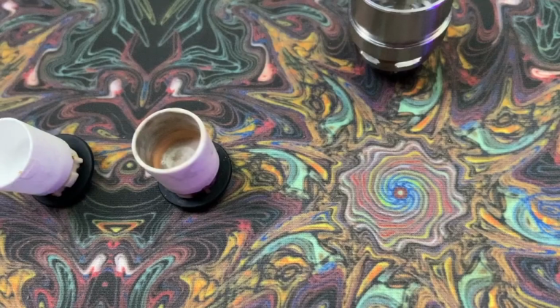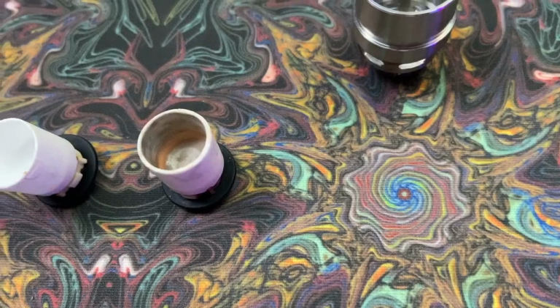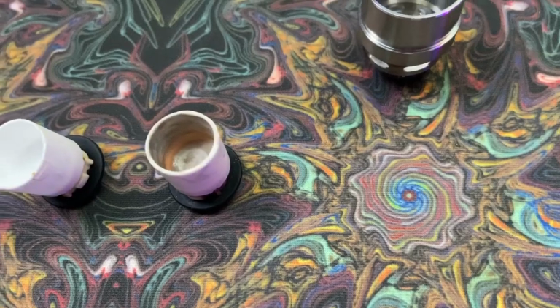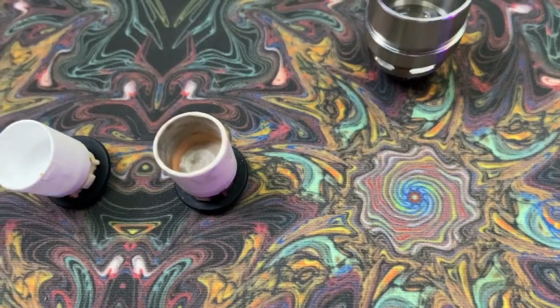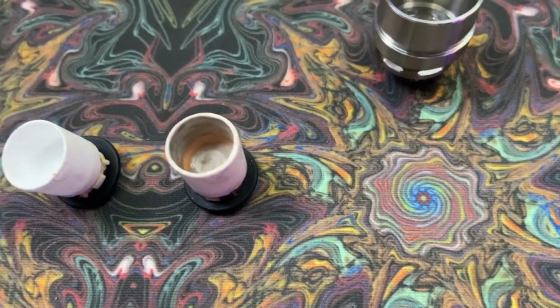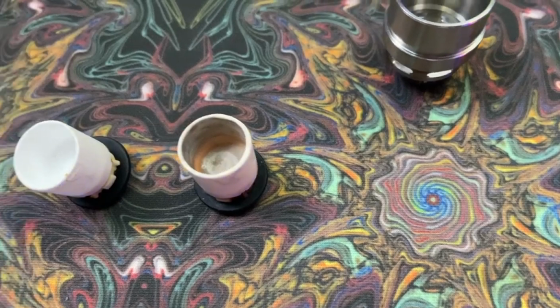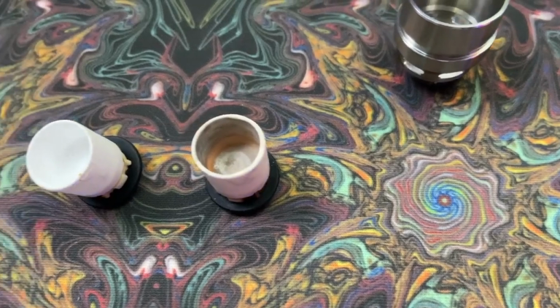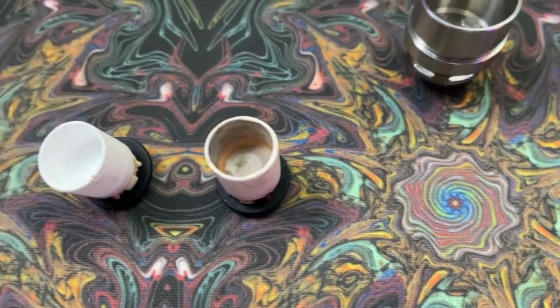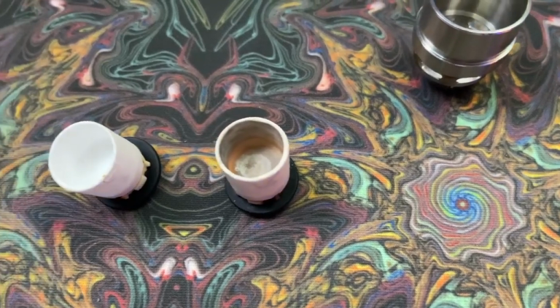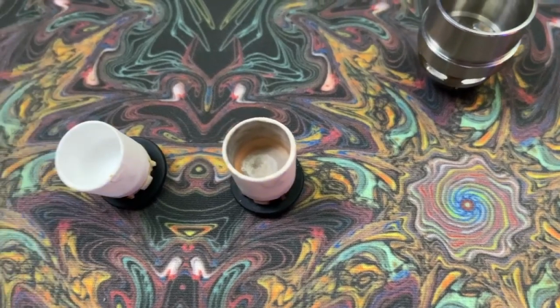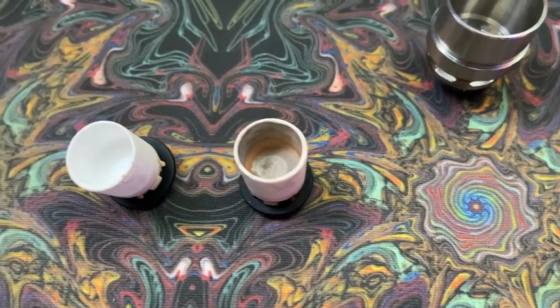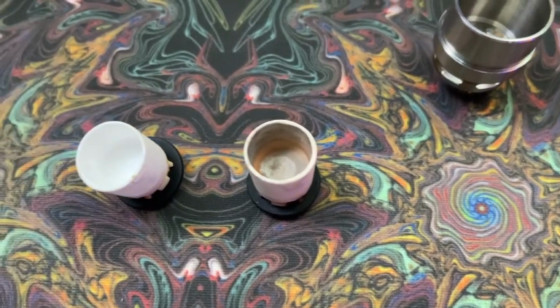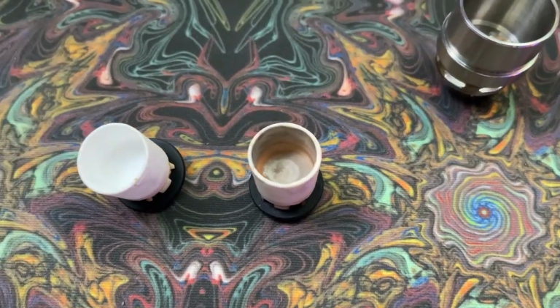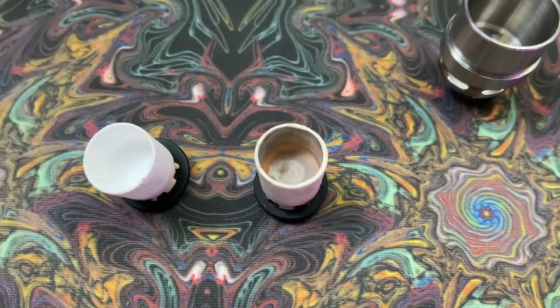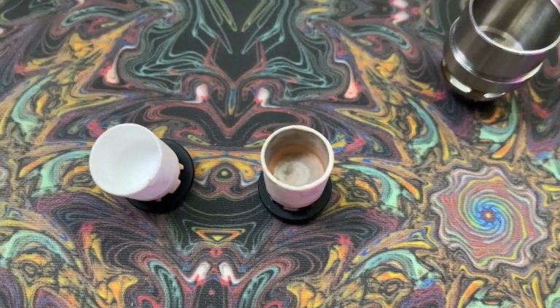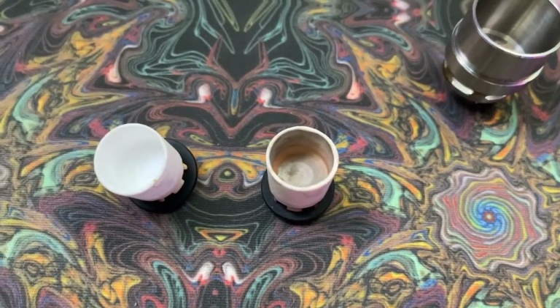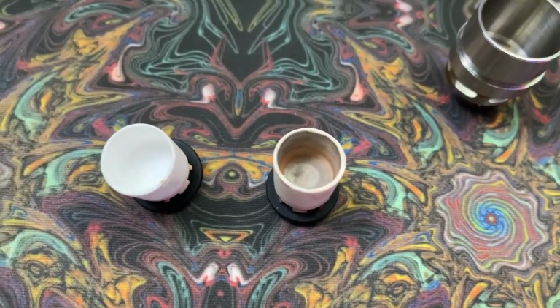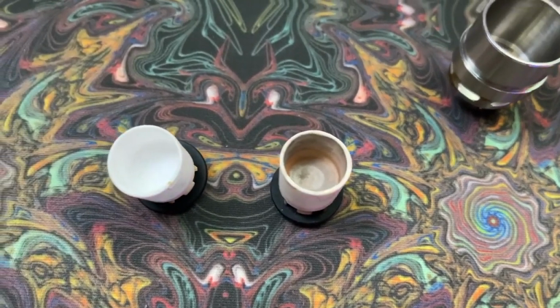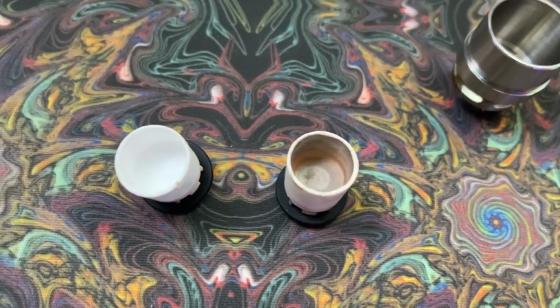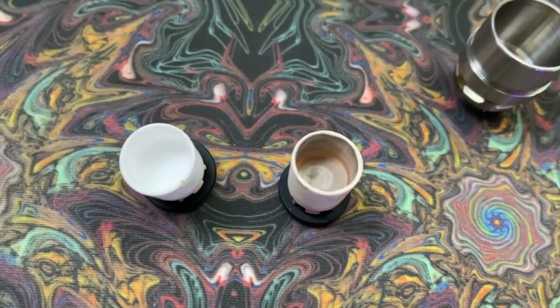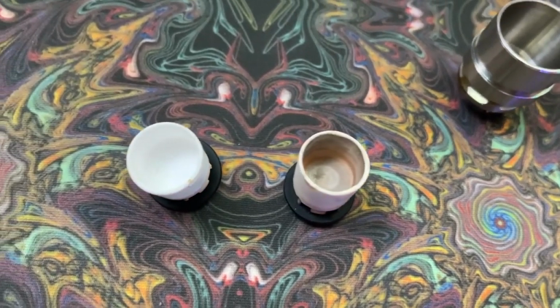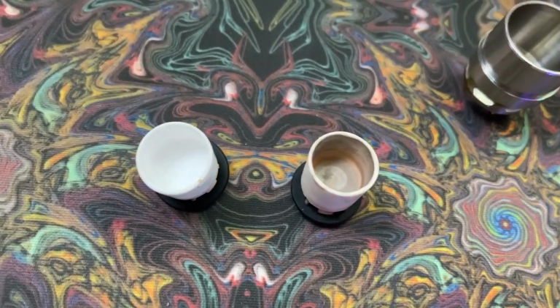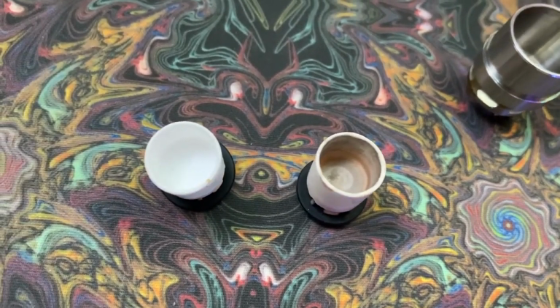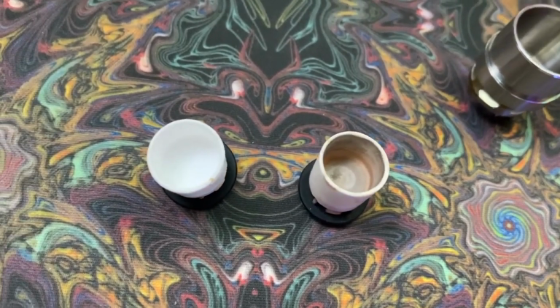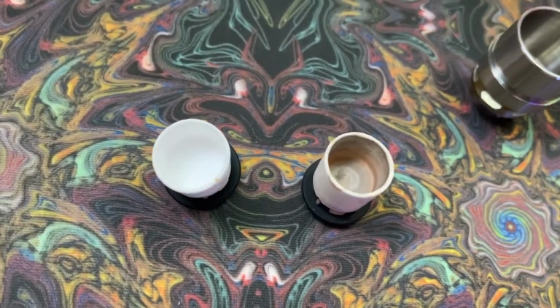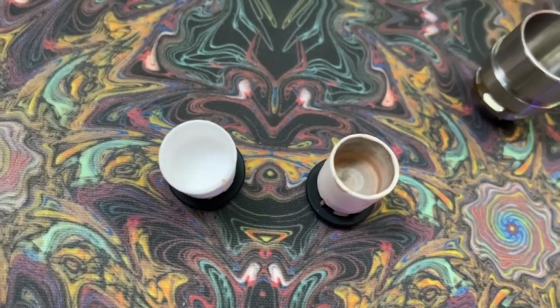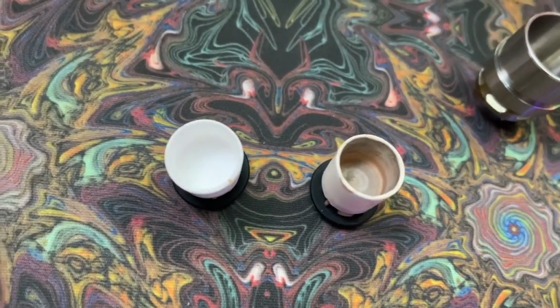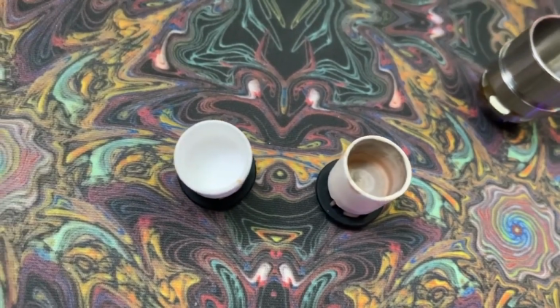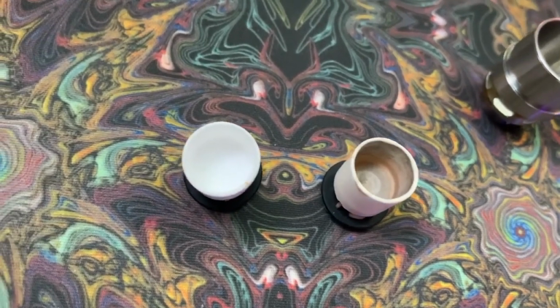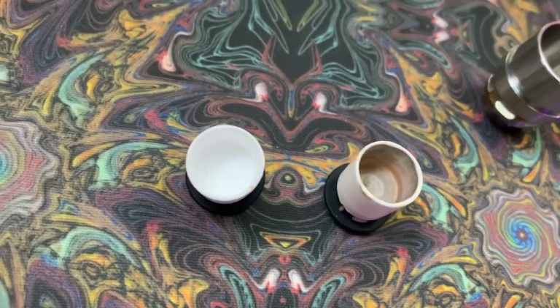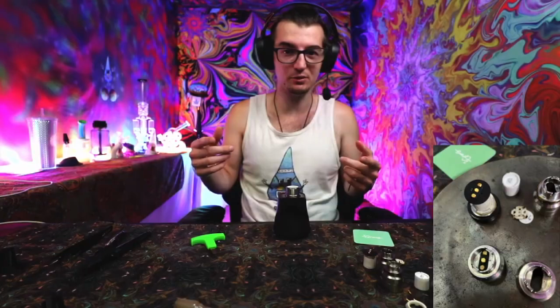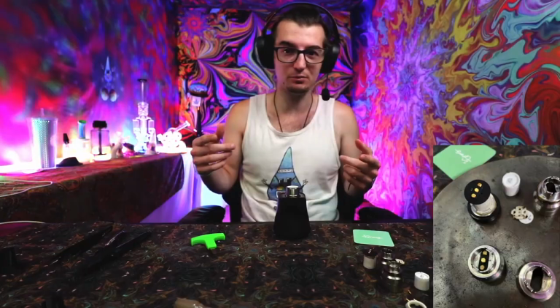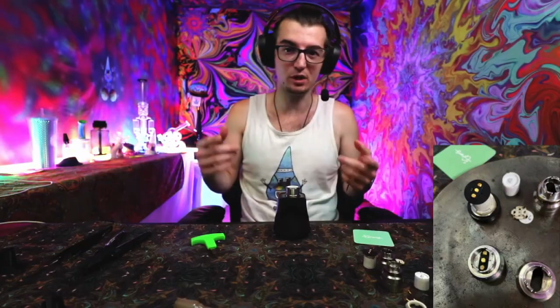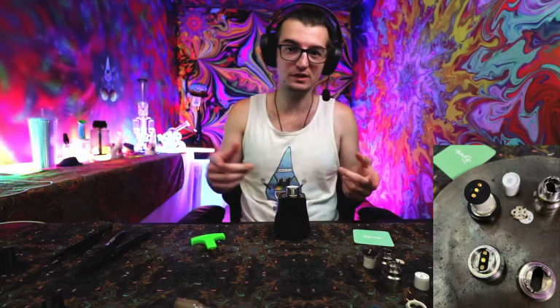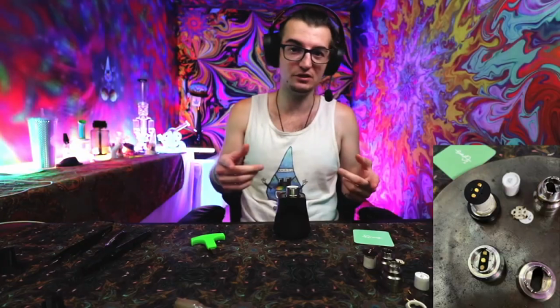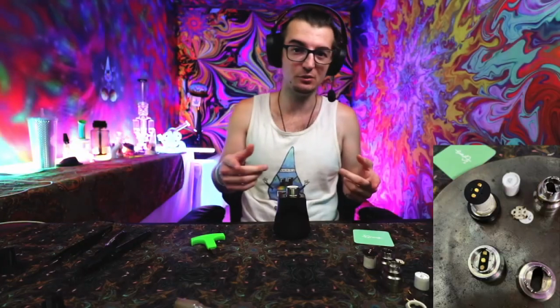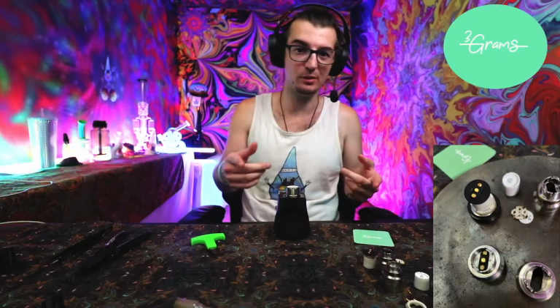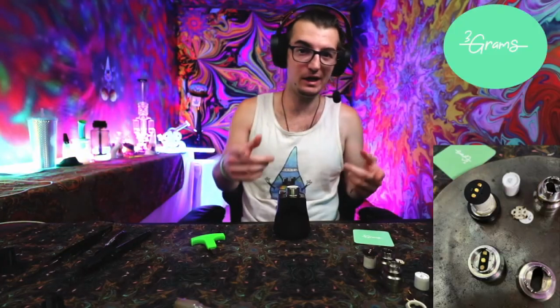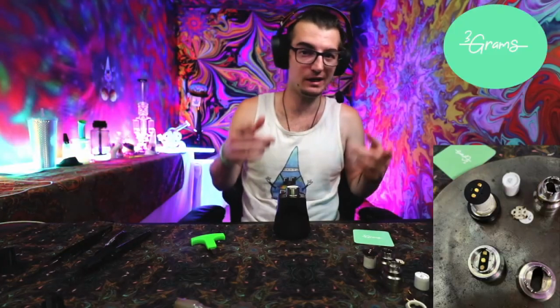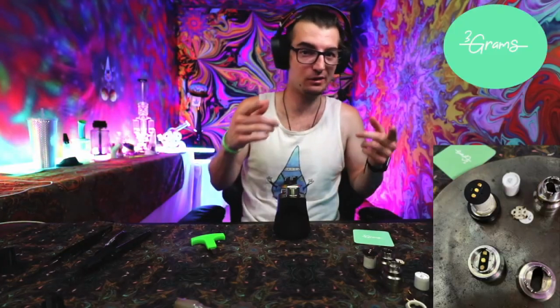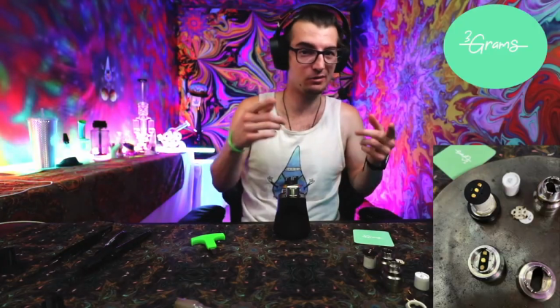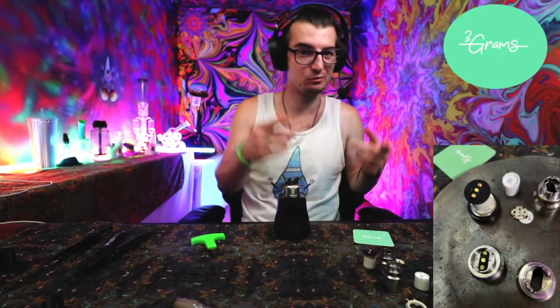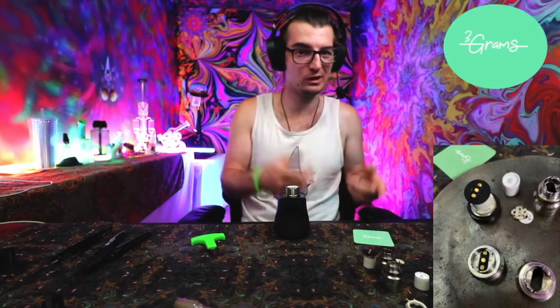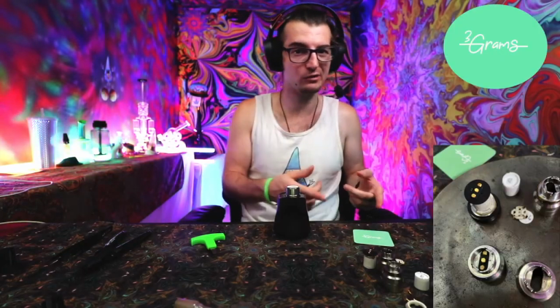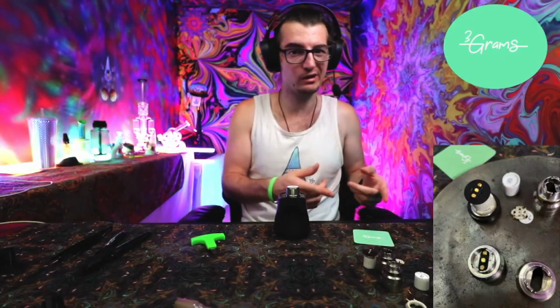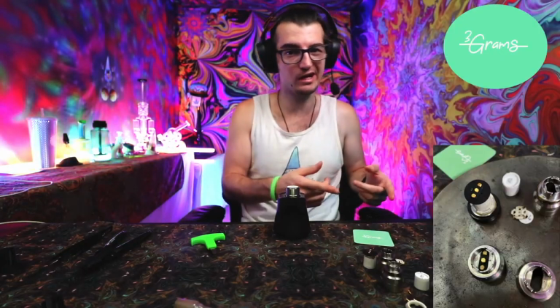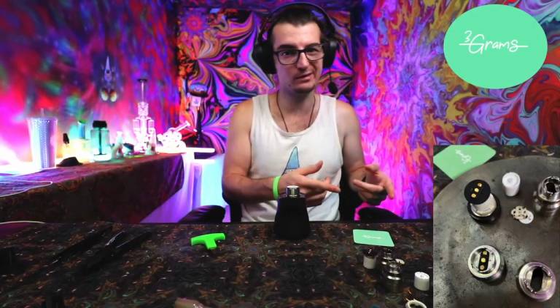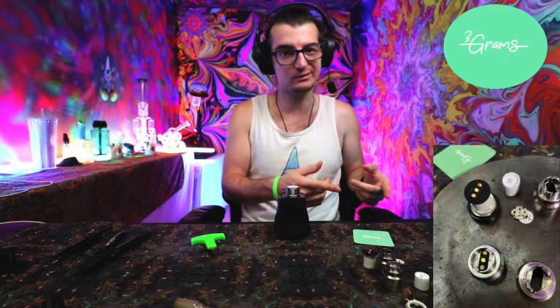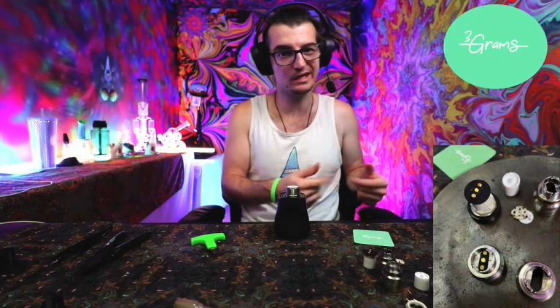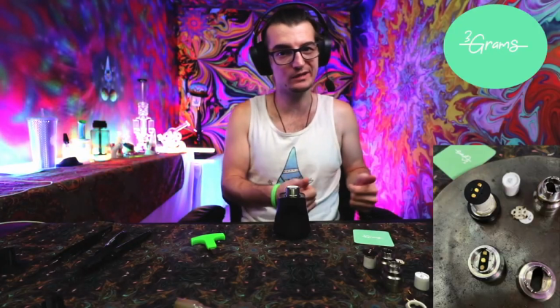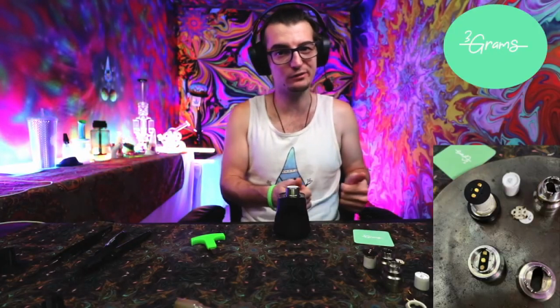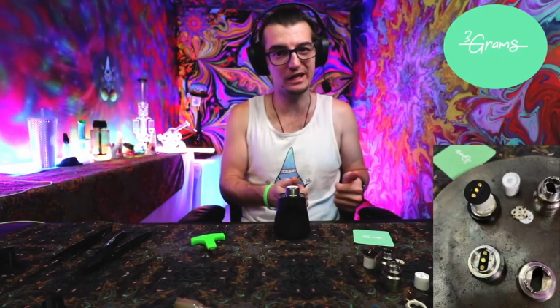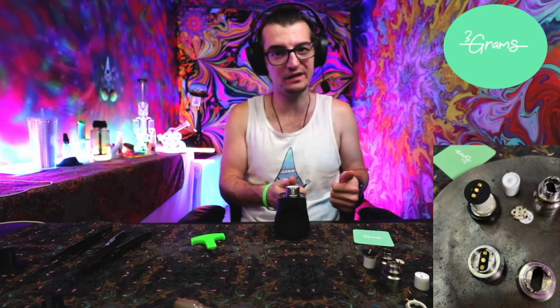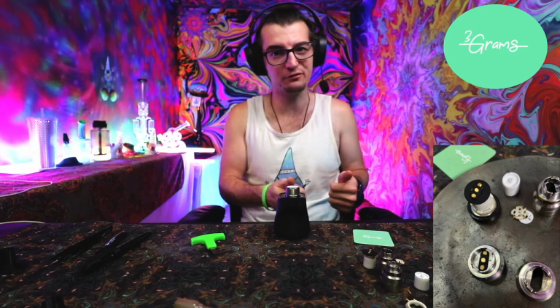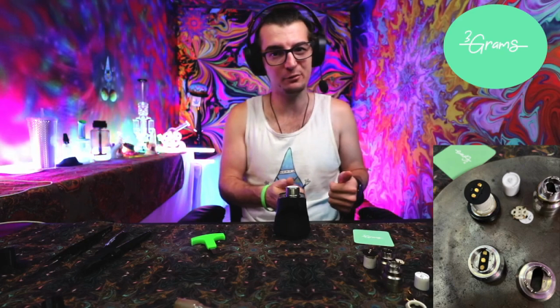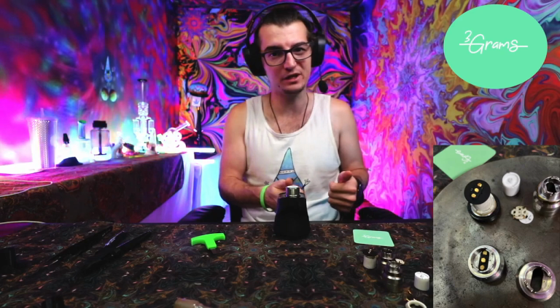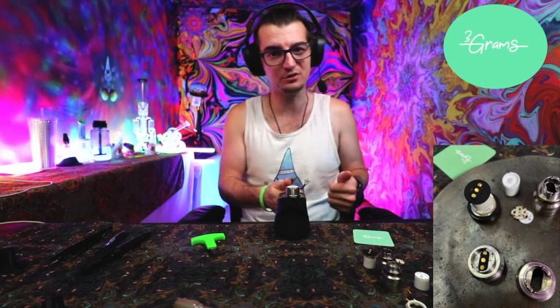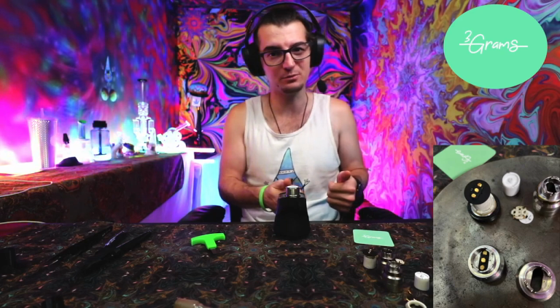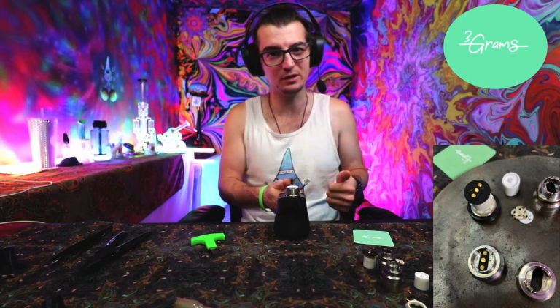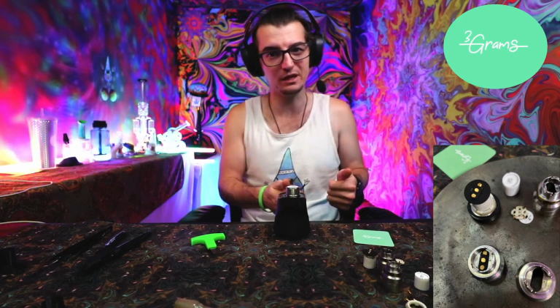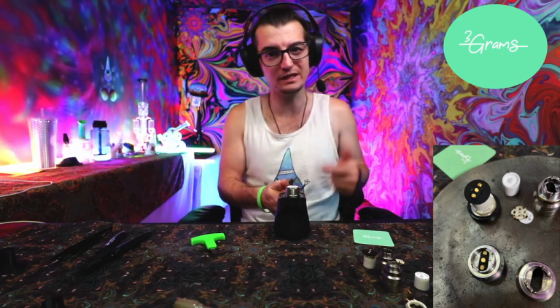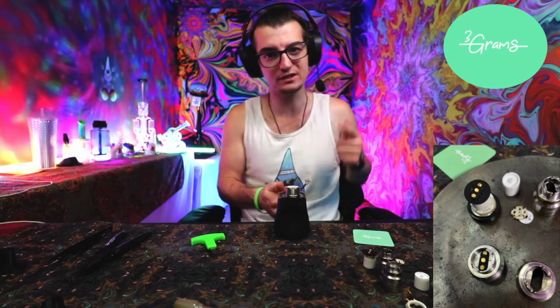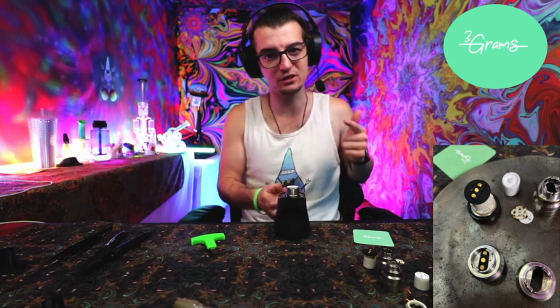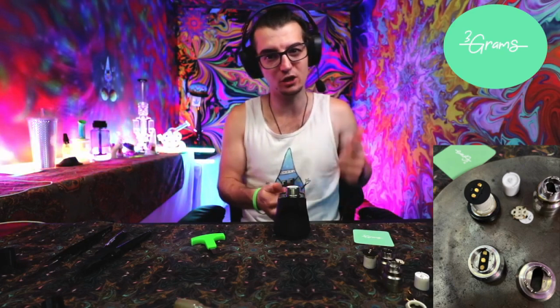How to Disassemble a Puffco Peak Pro Atomizer Chamber, brought to you by 3Grams. Let's go!